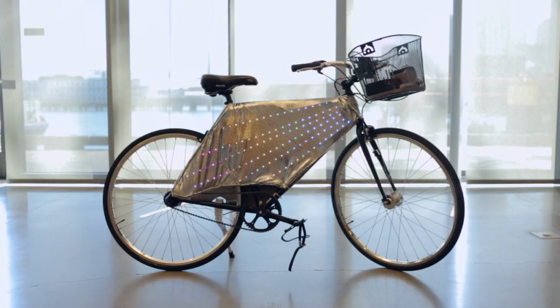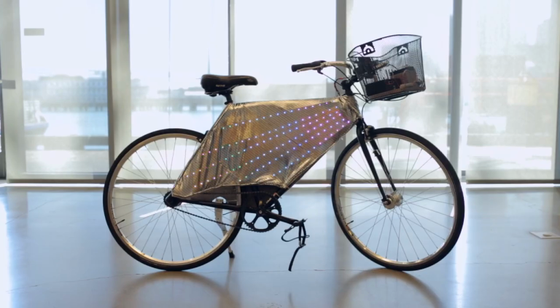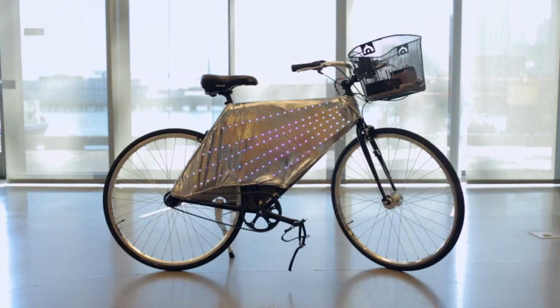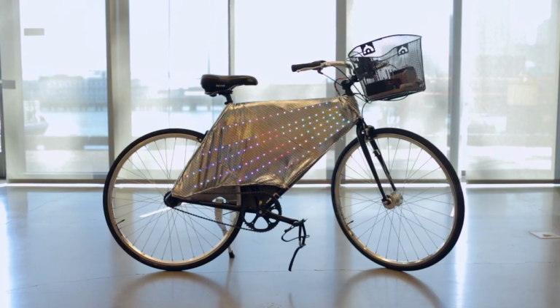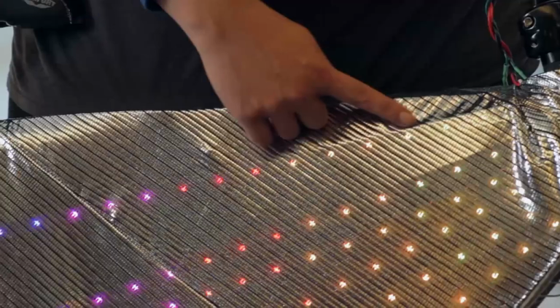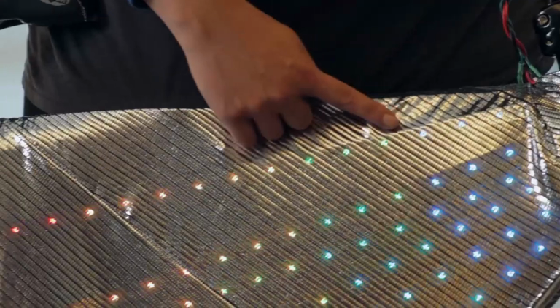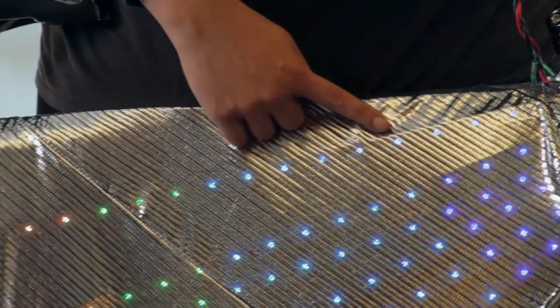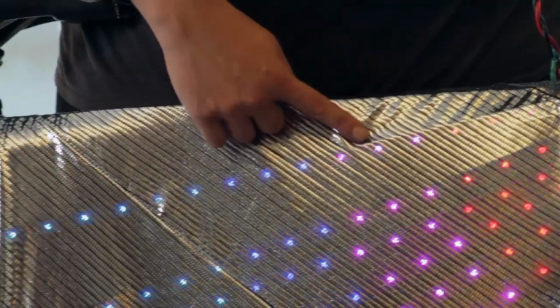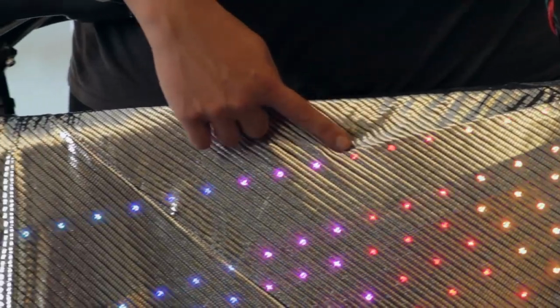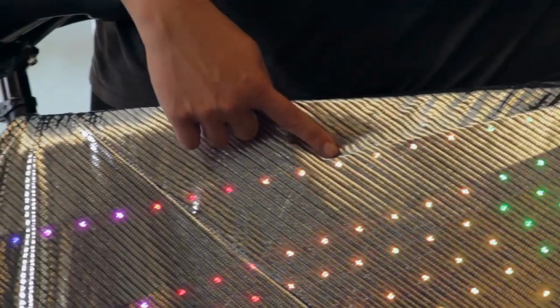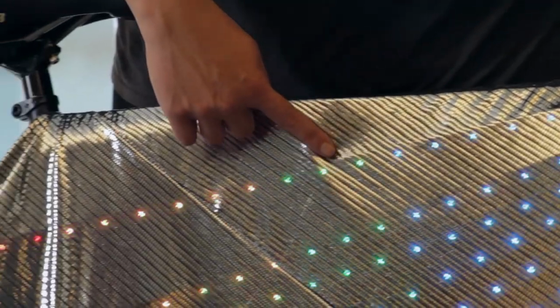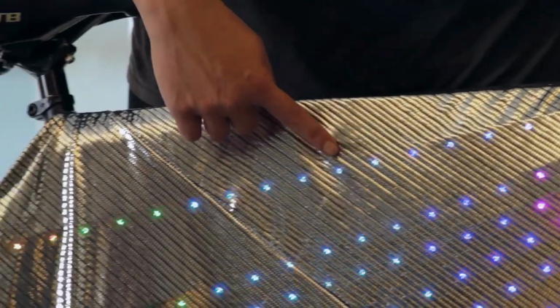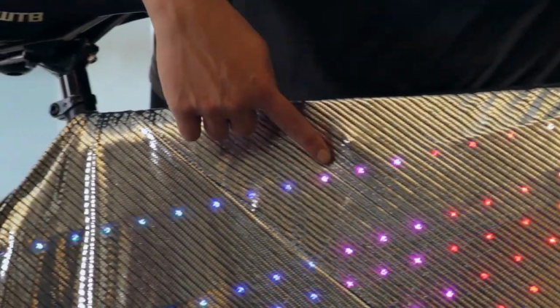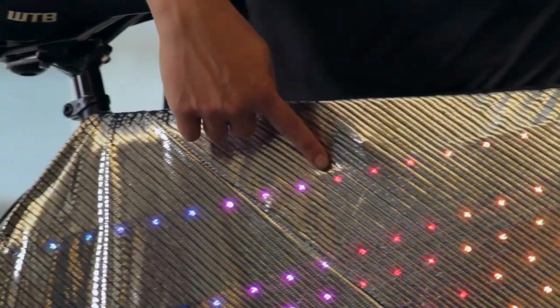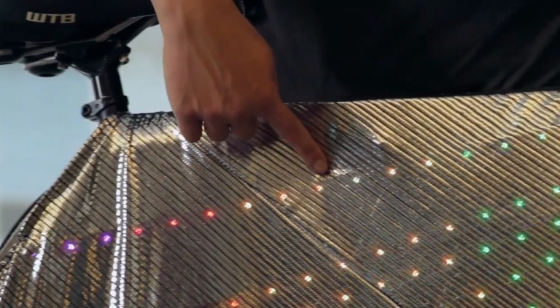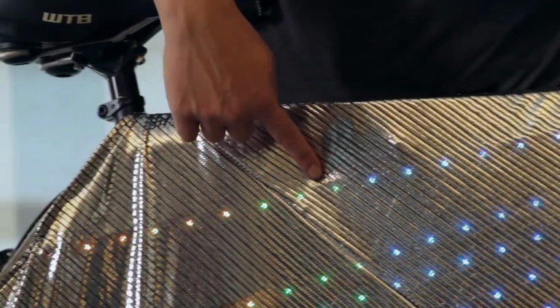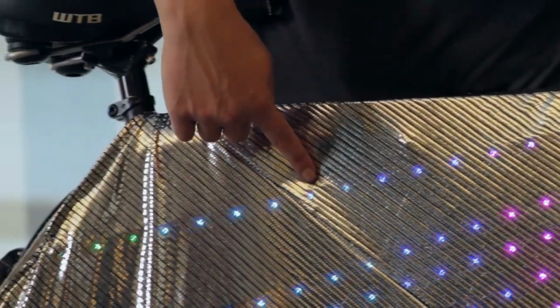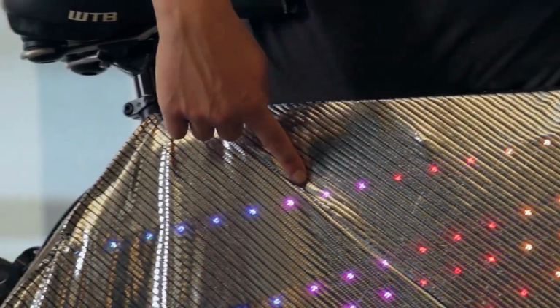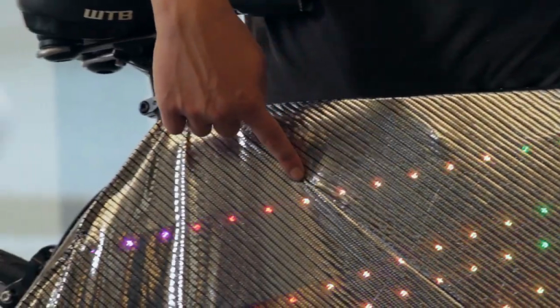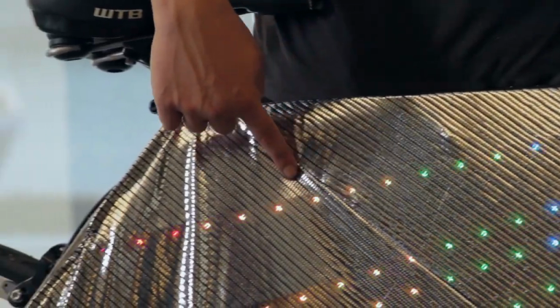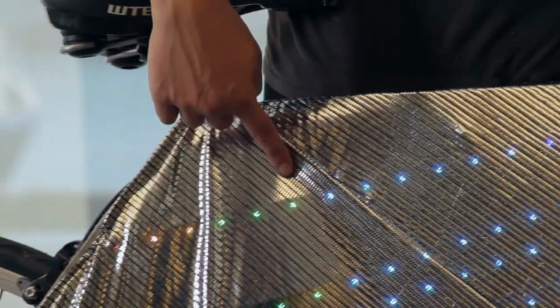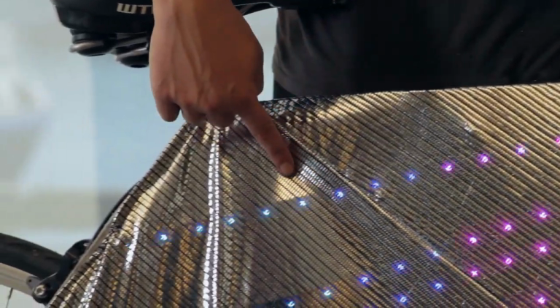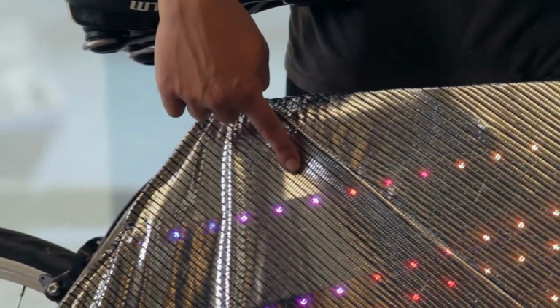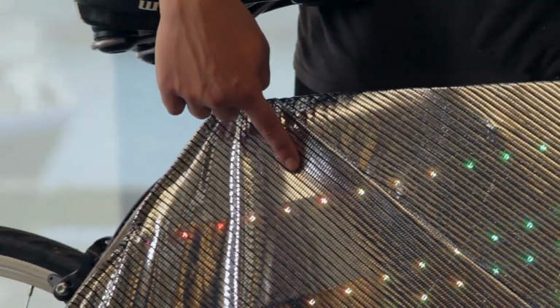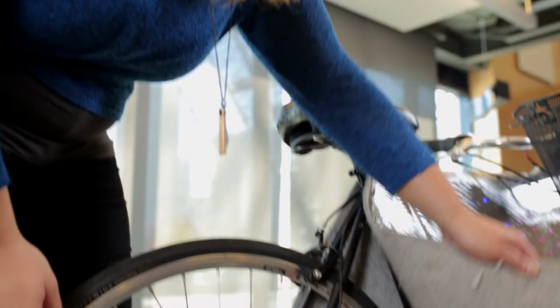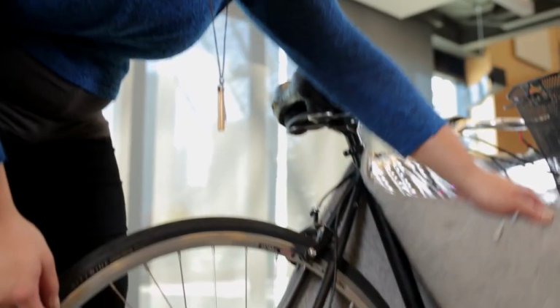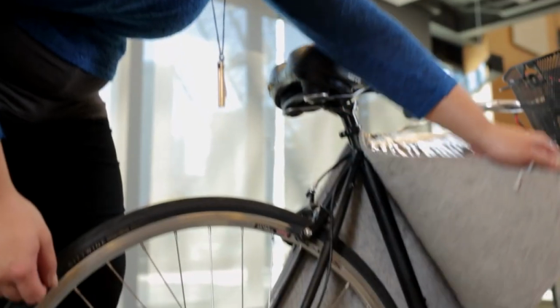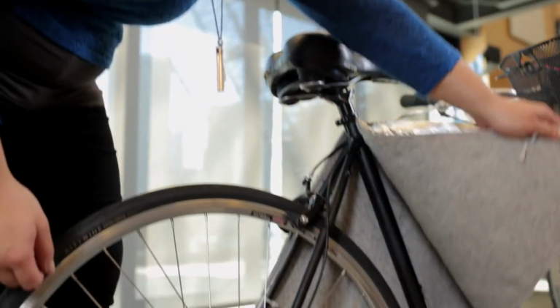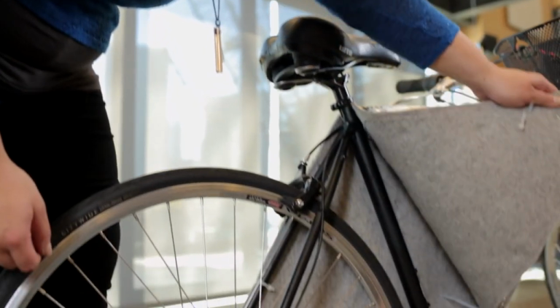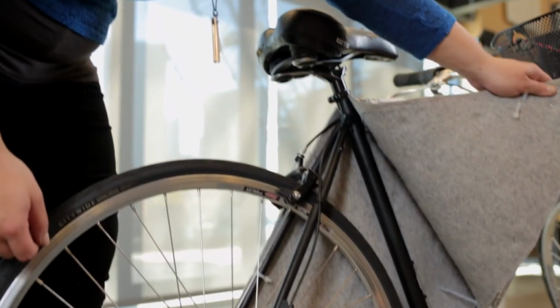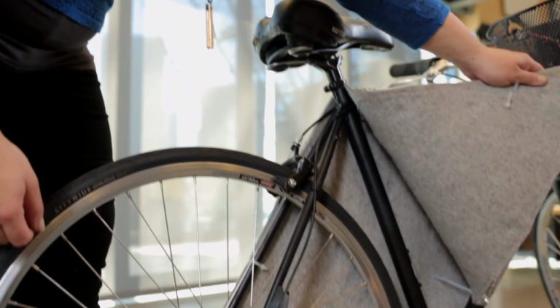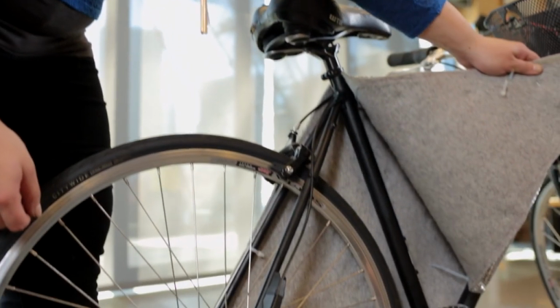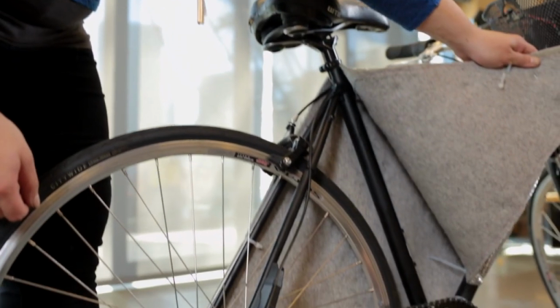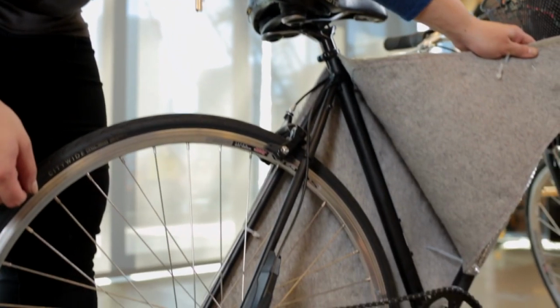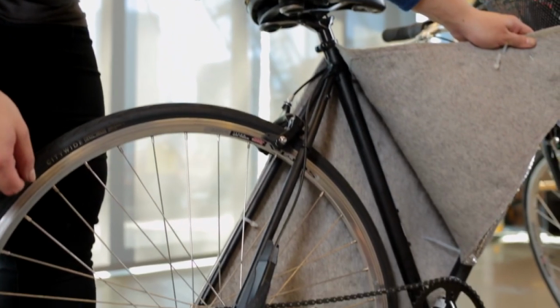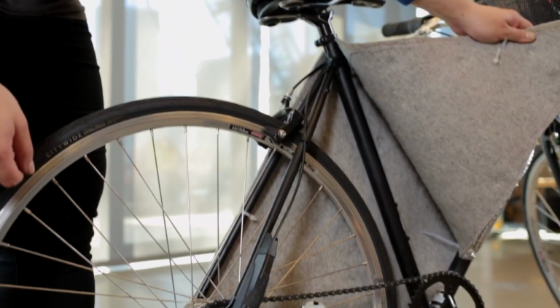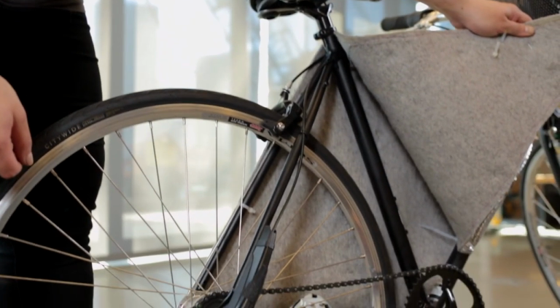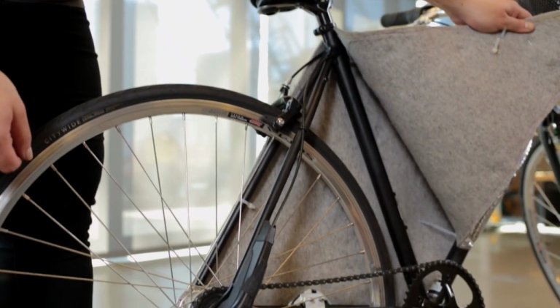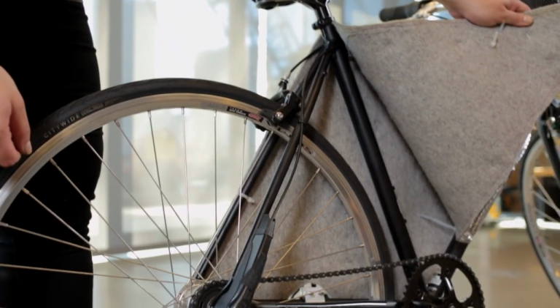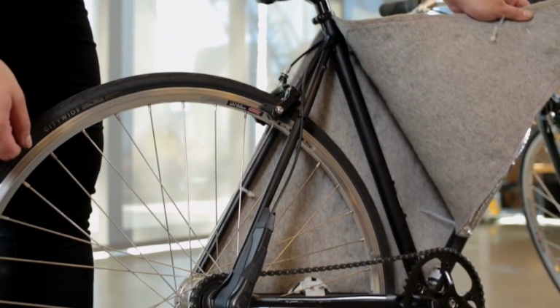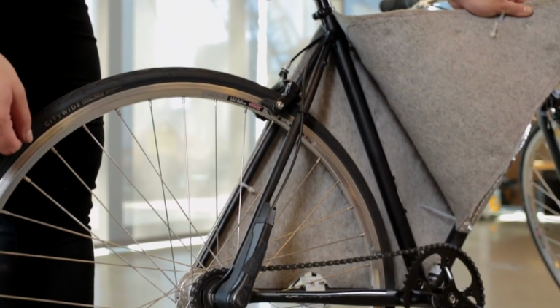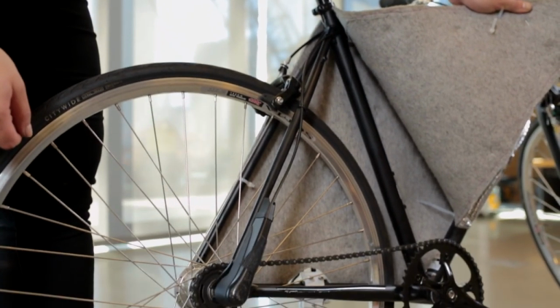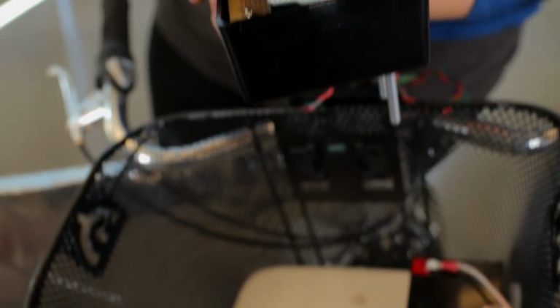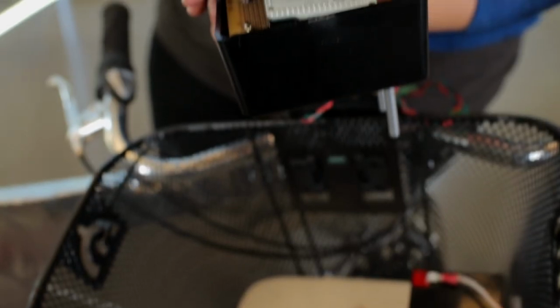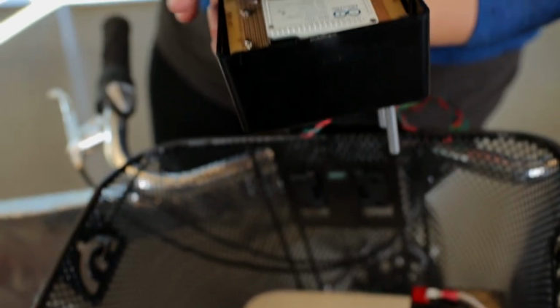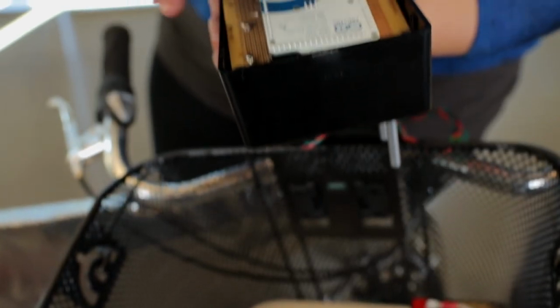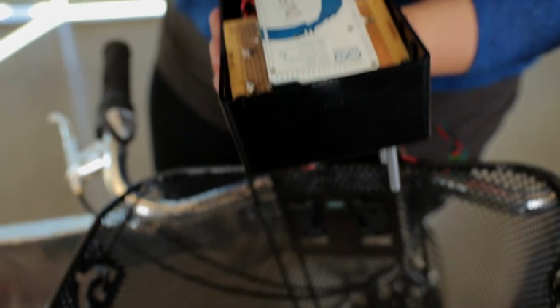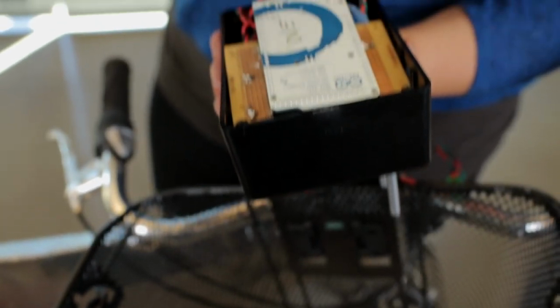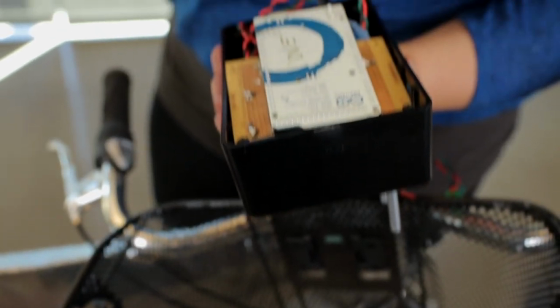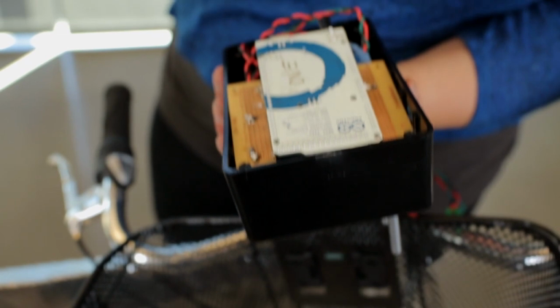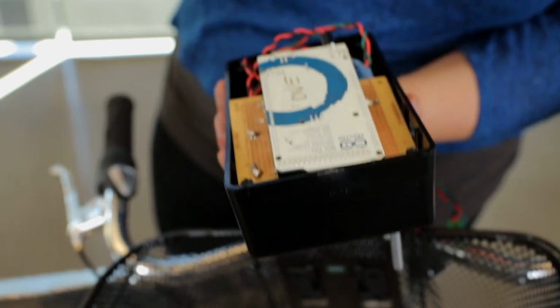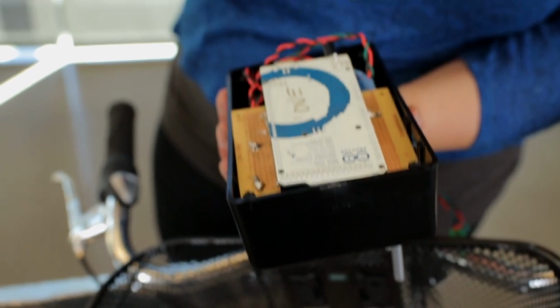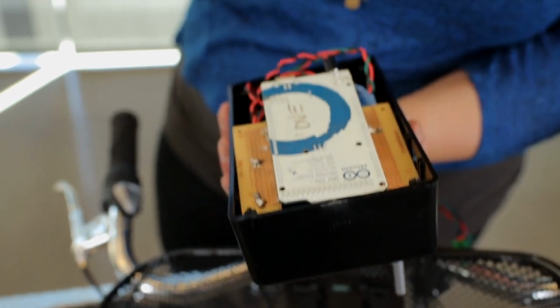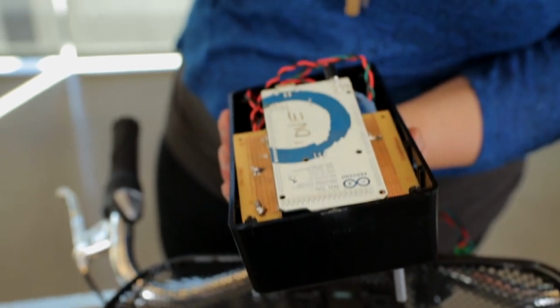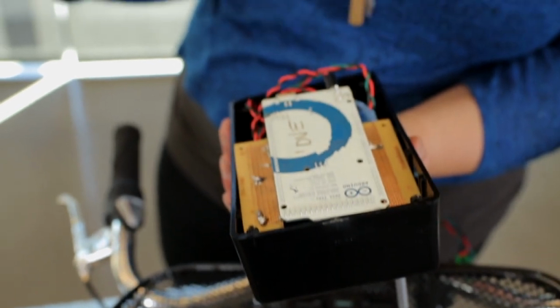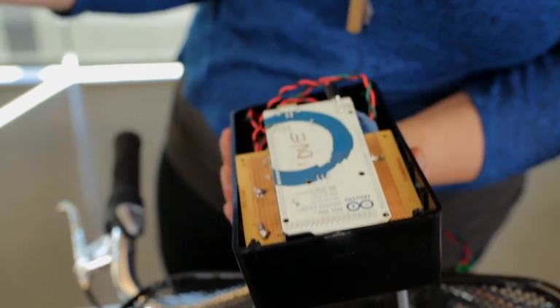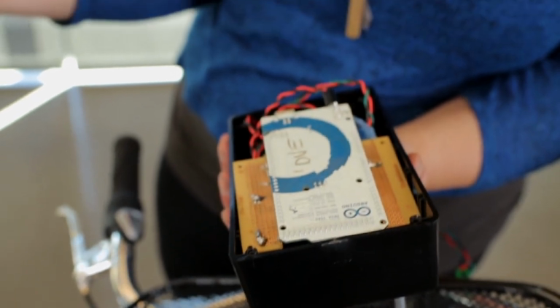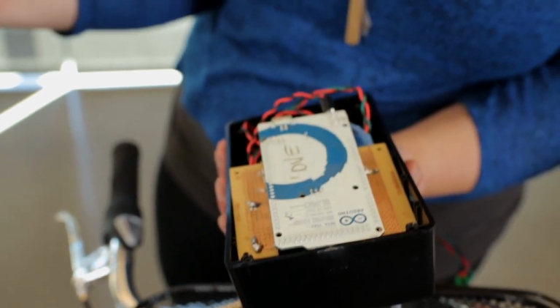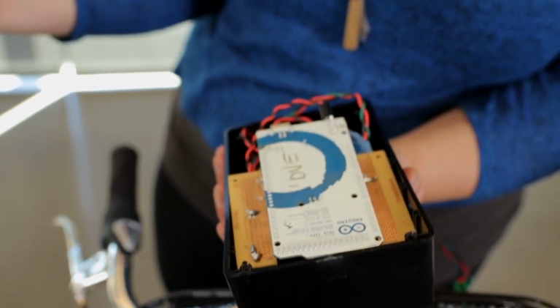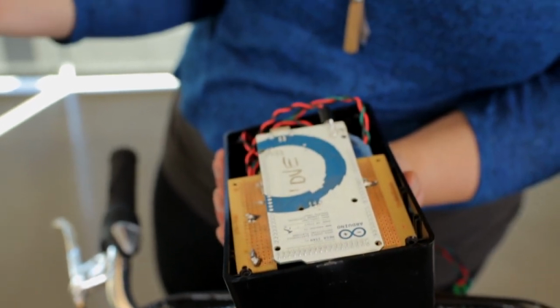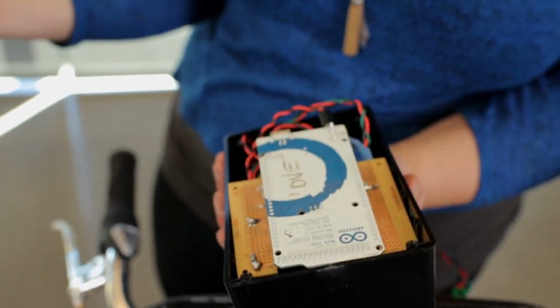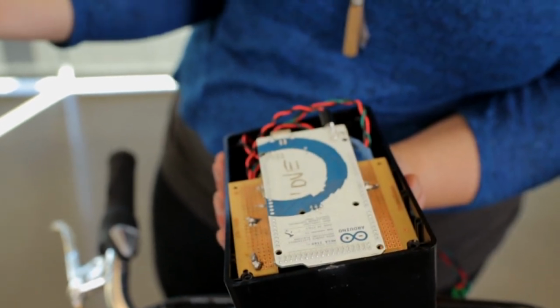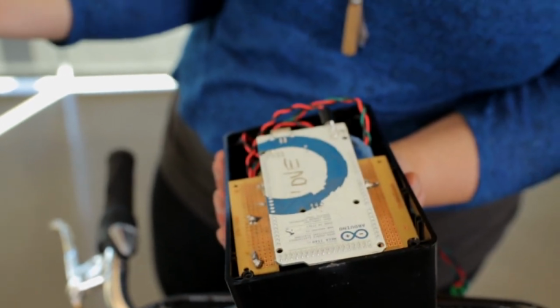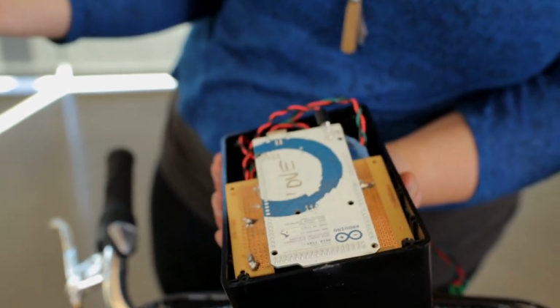To make this project I used tricolor LED light strips, sensors, an Arduino and batteries, all that I got from my local radio shop.